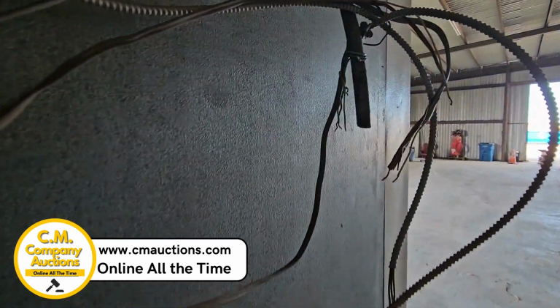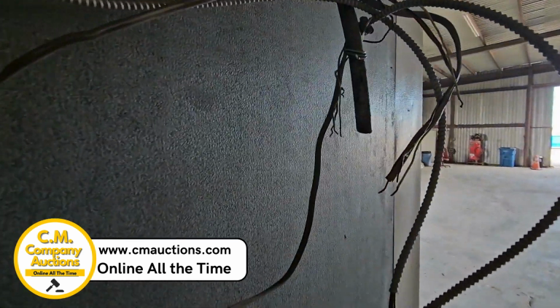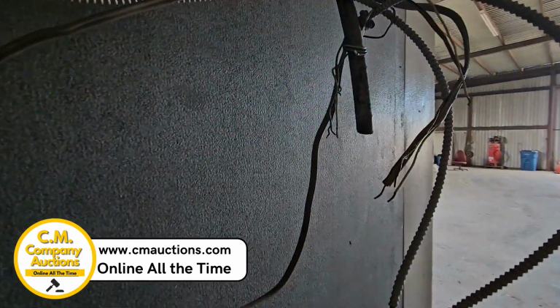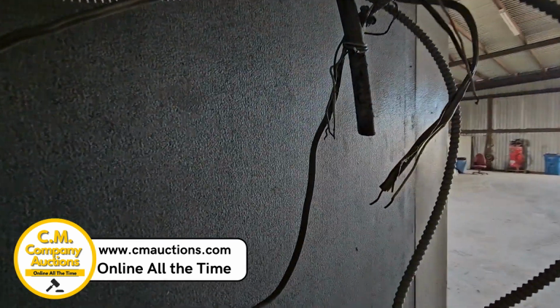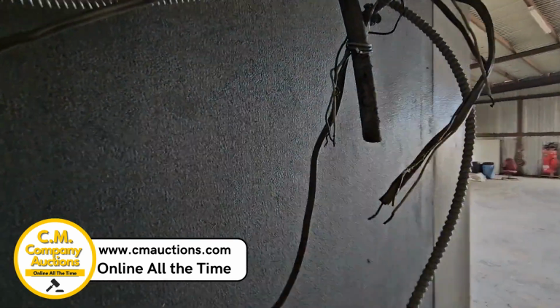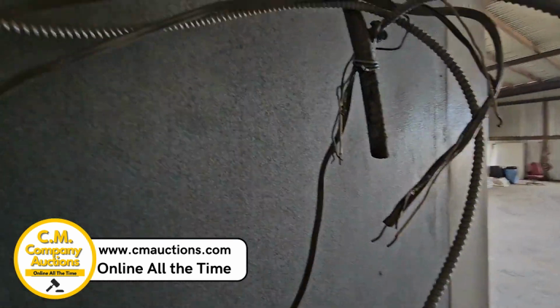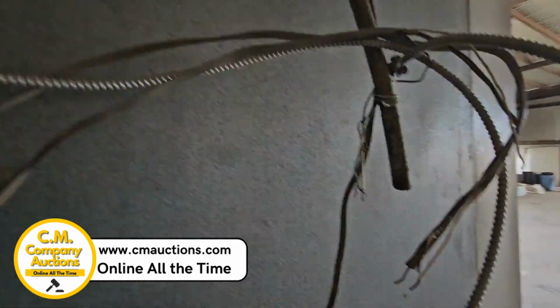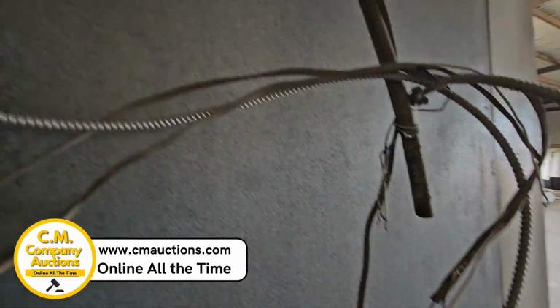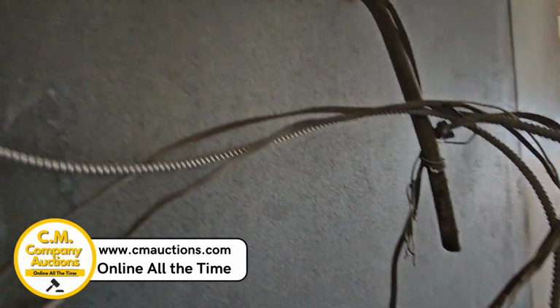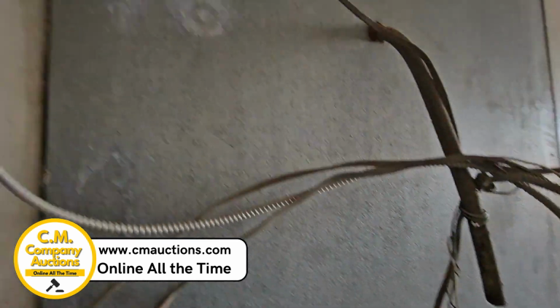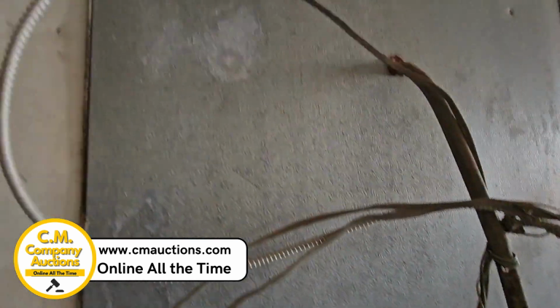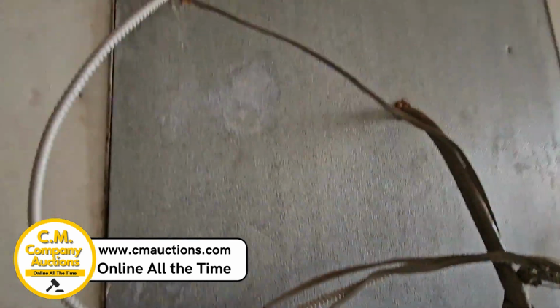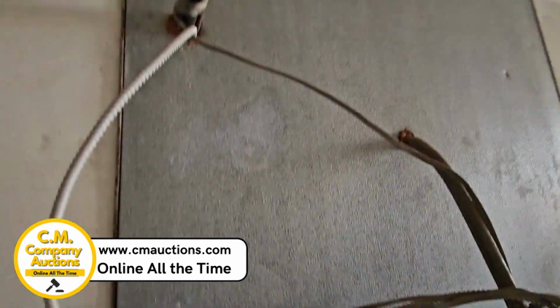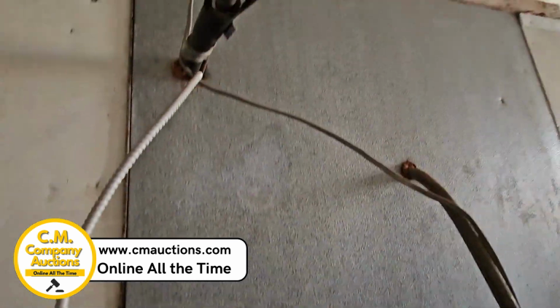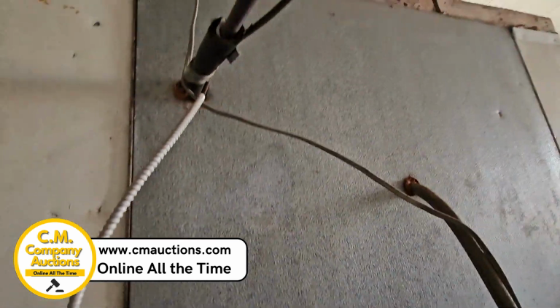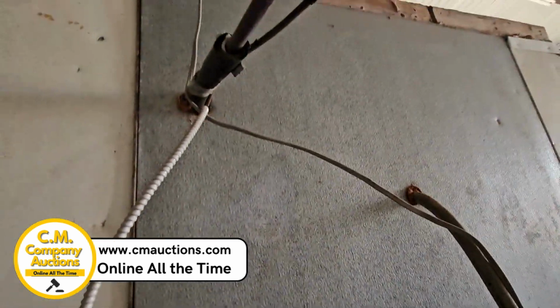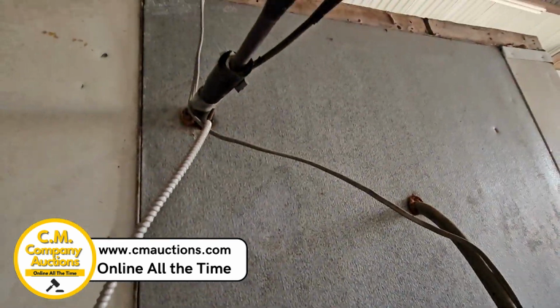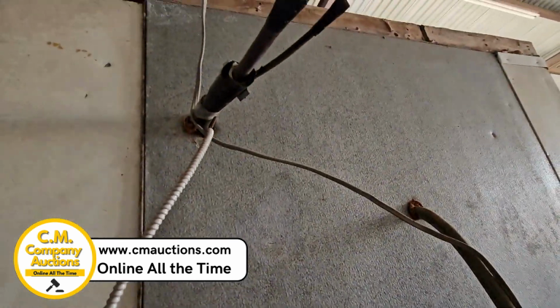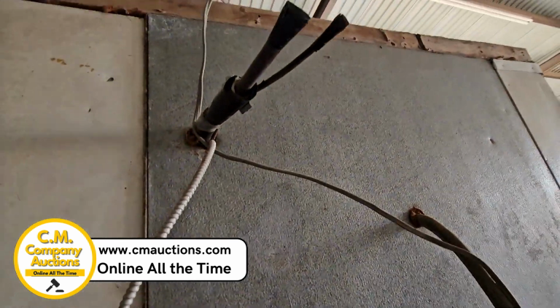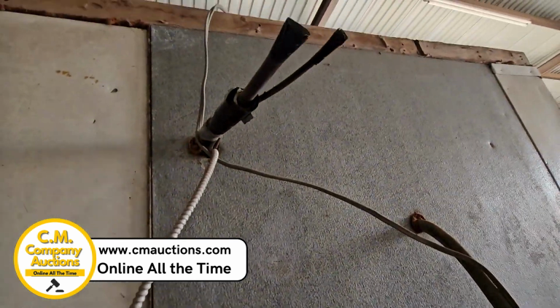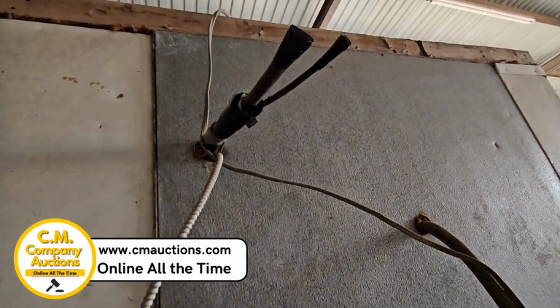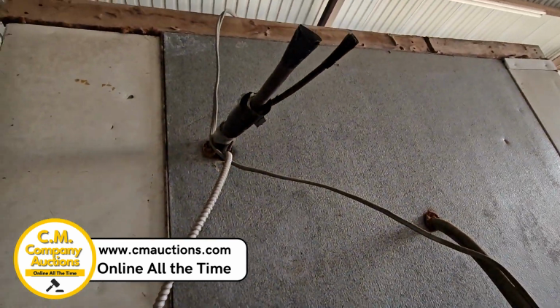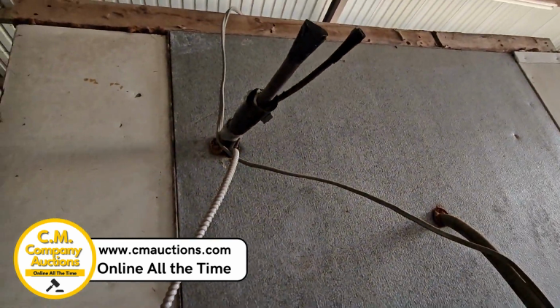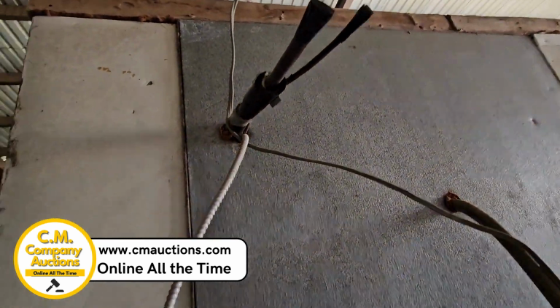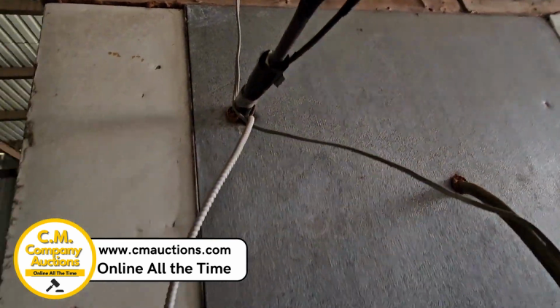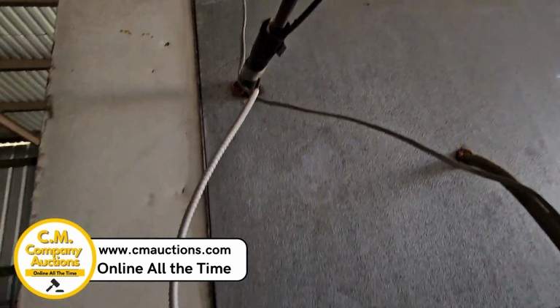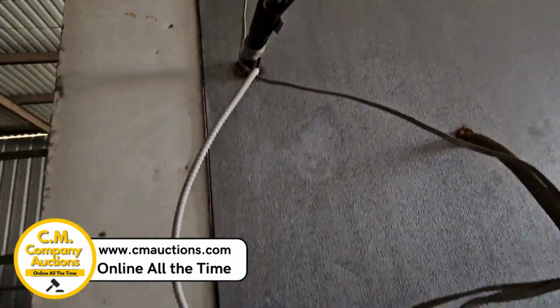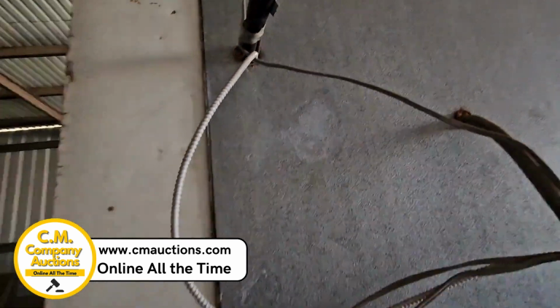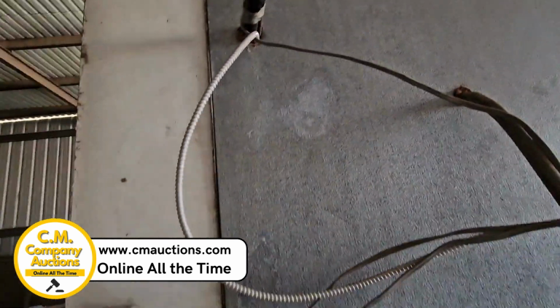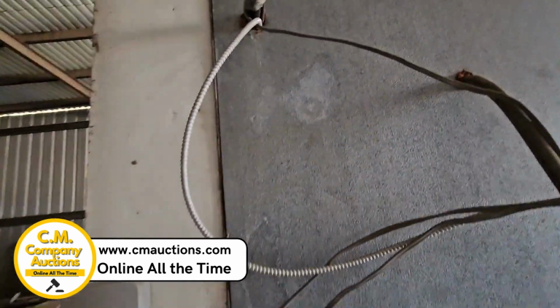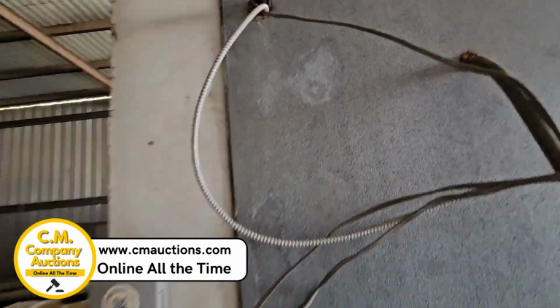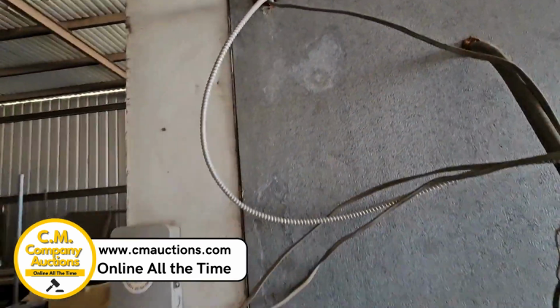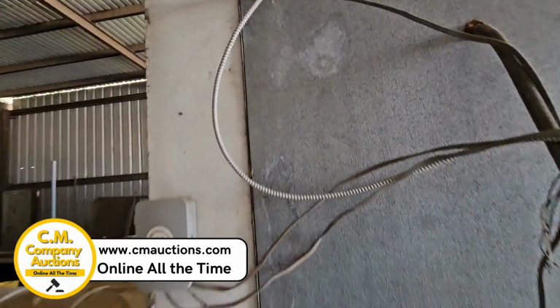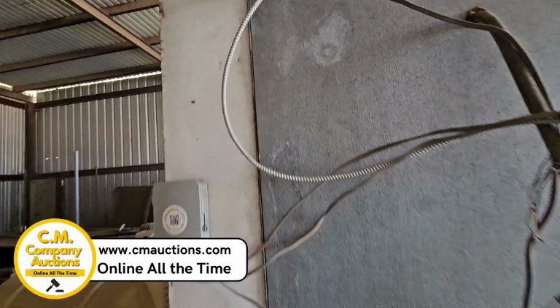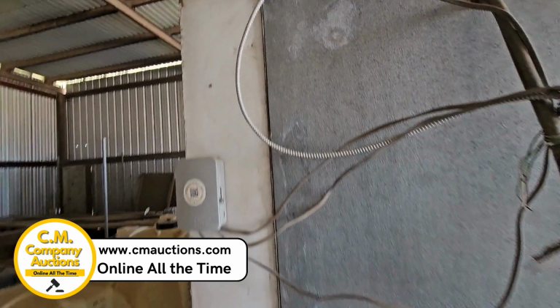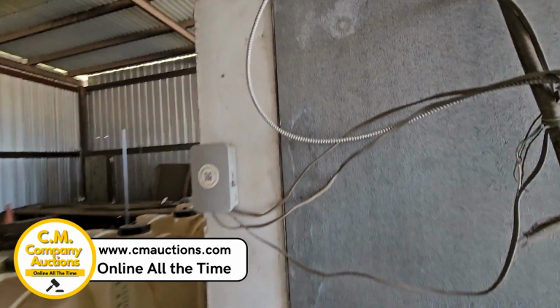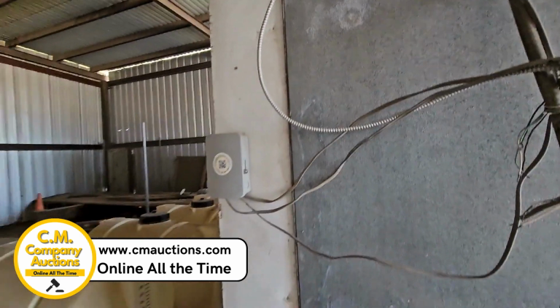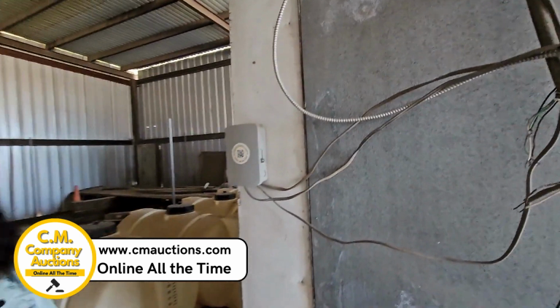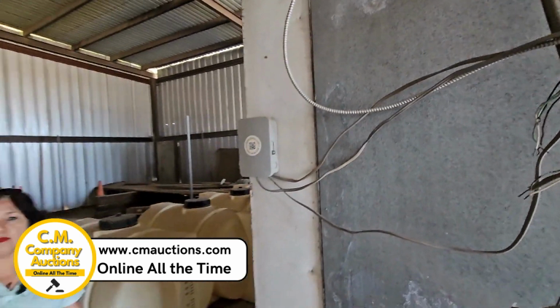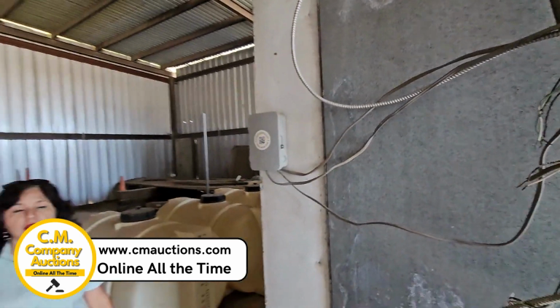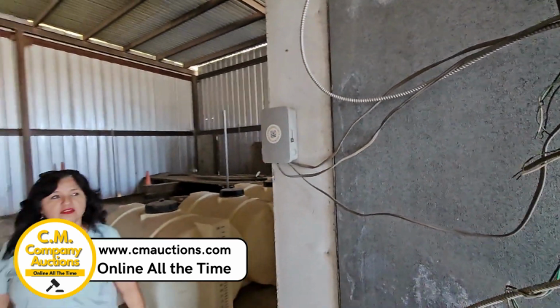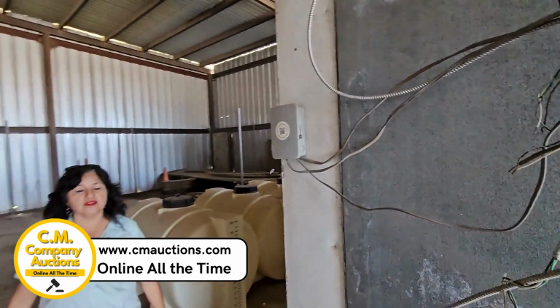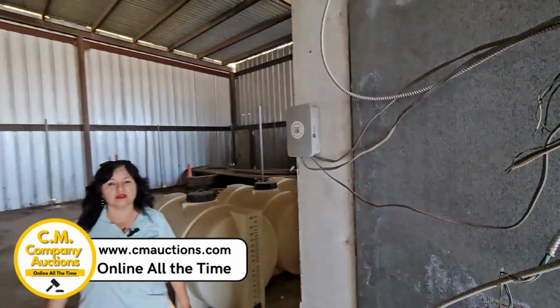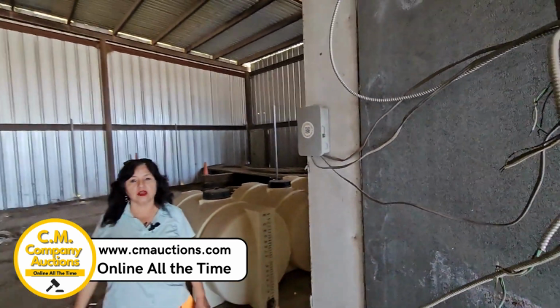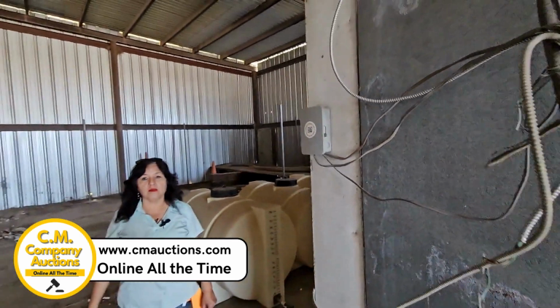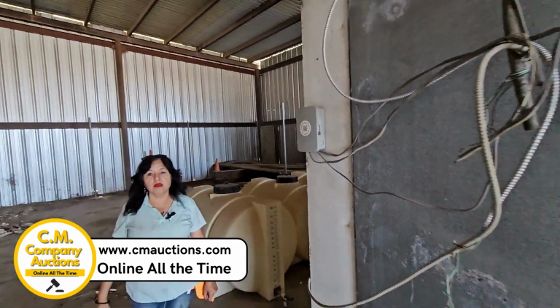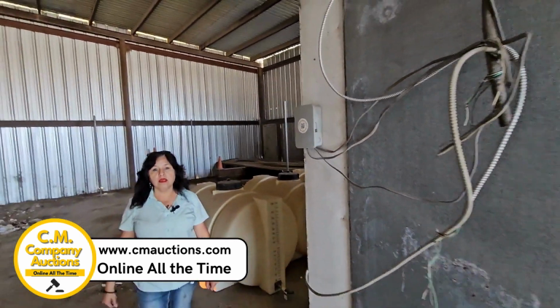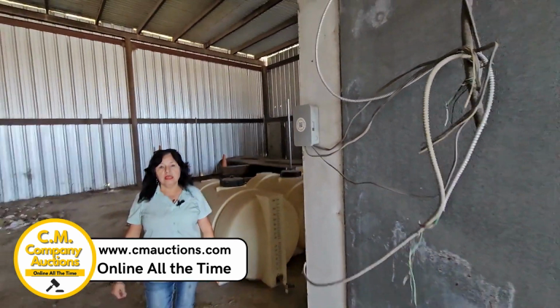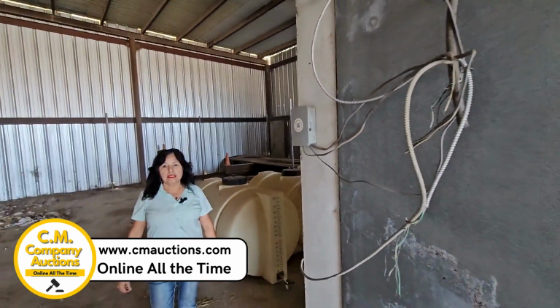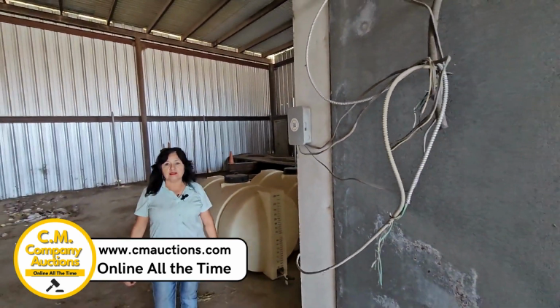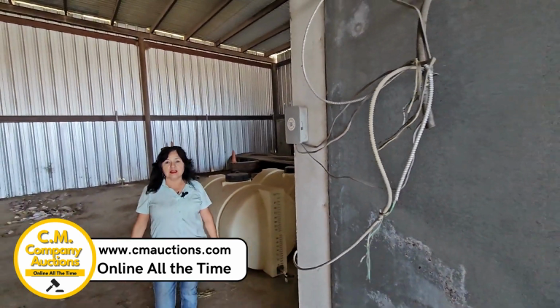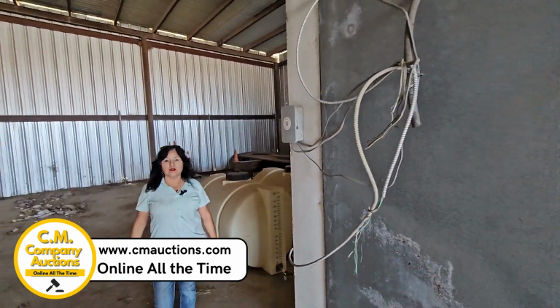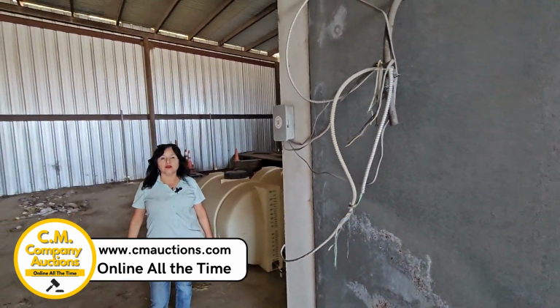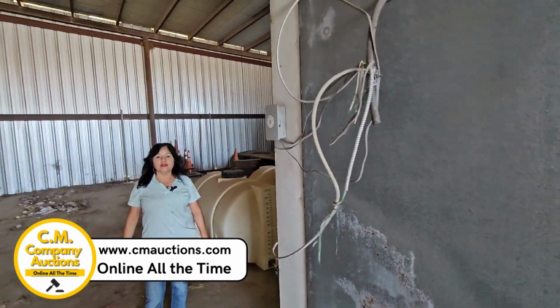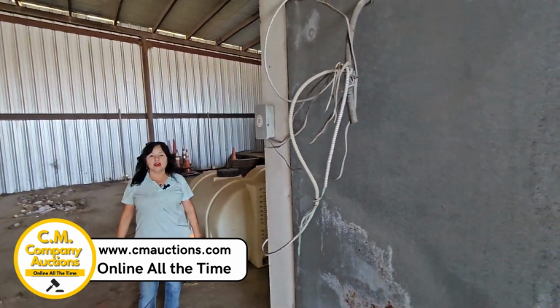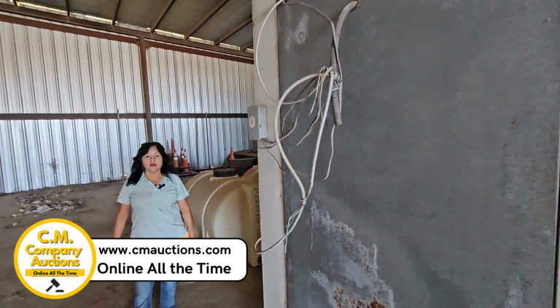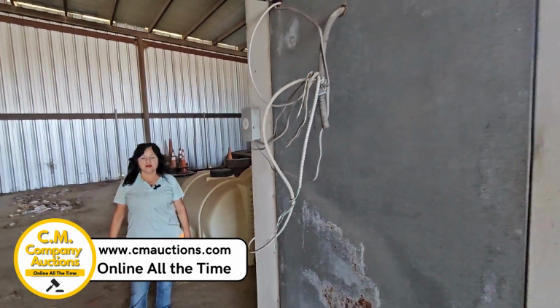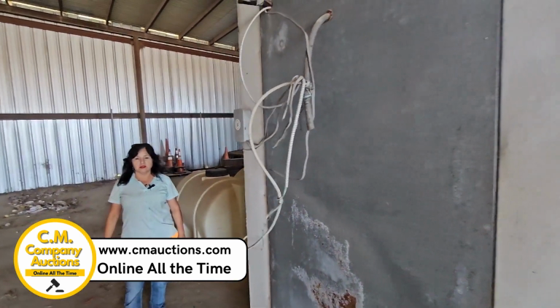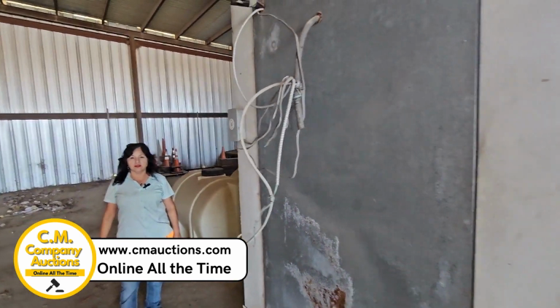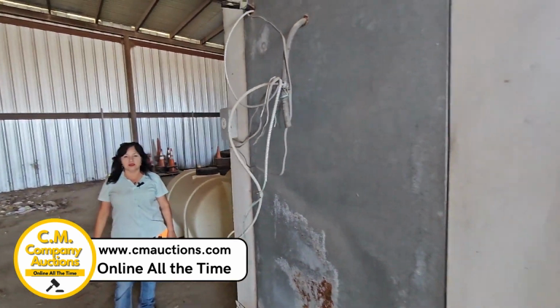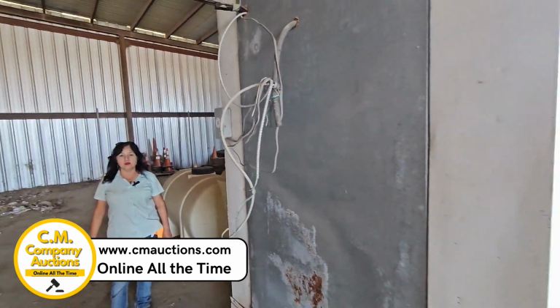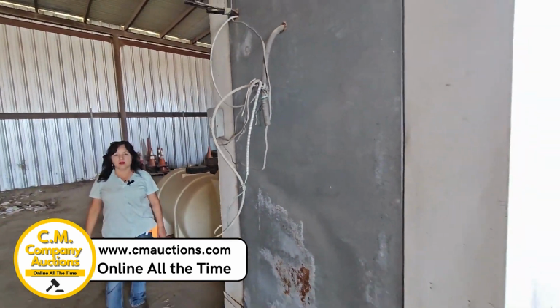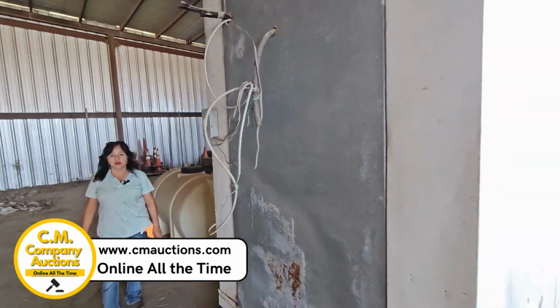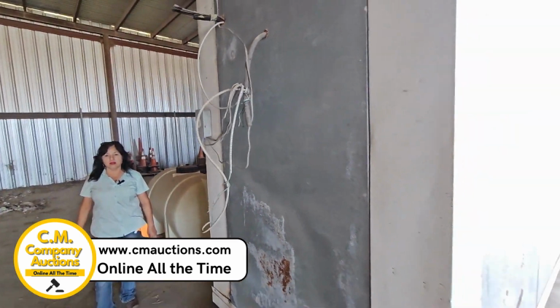Pero sí estaba trabajando. Visítenos aquí en cmoxys.com, desde el condado de Jim Hogg.